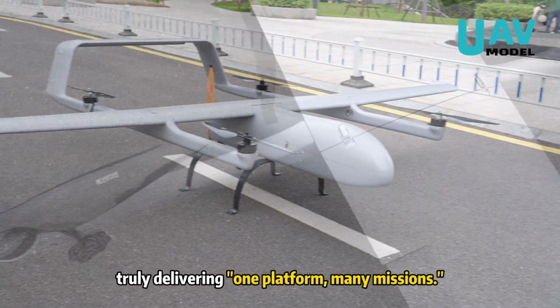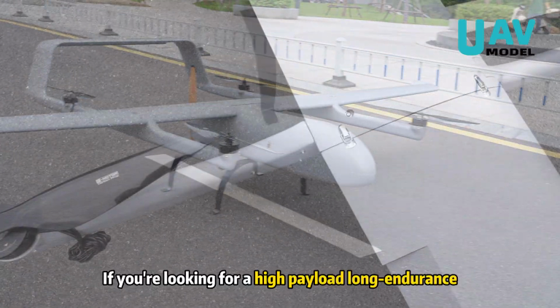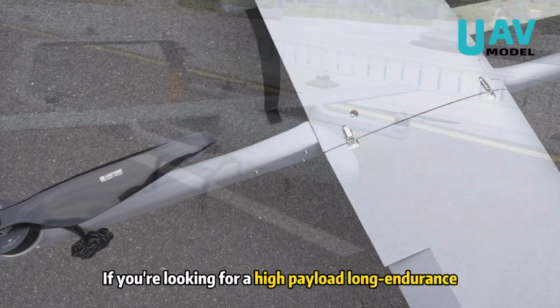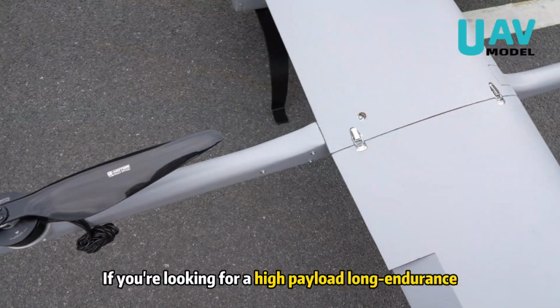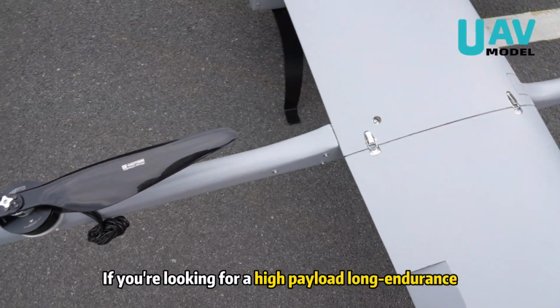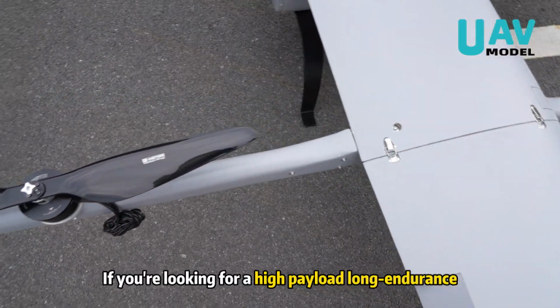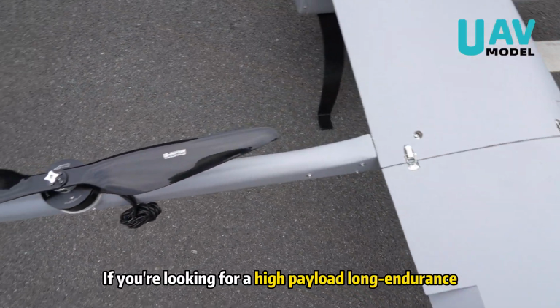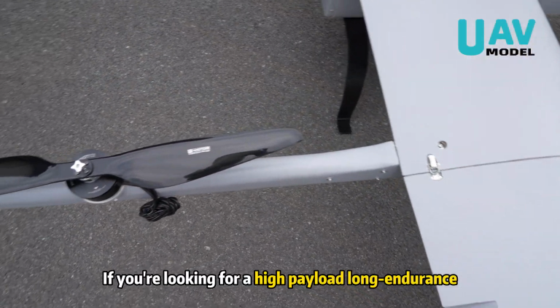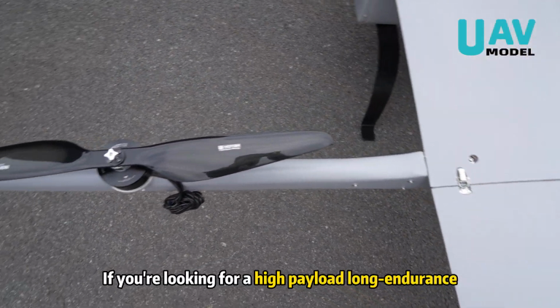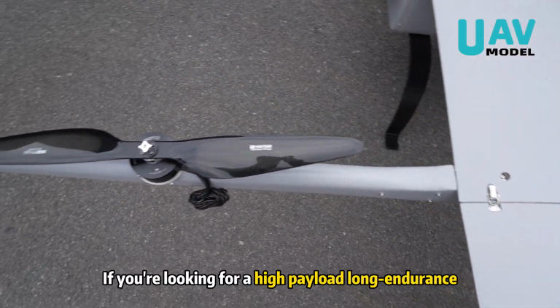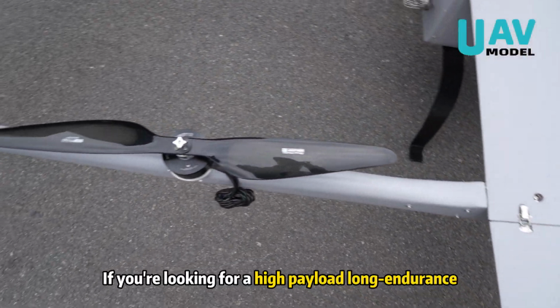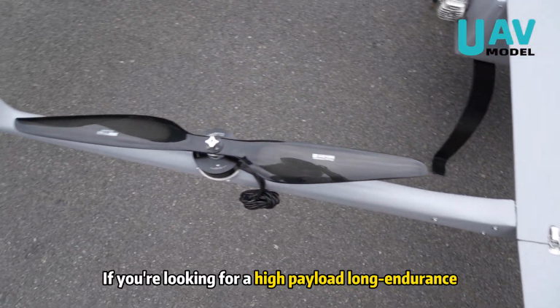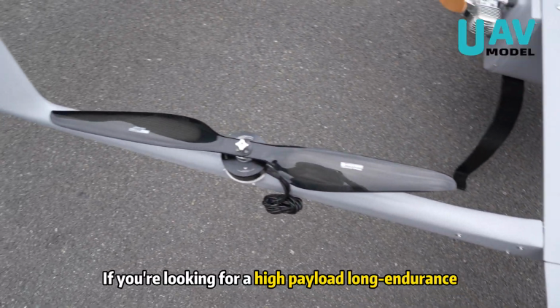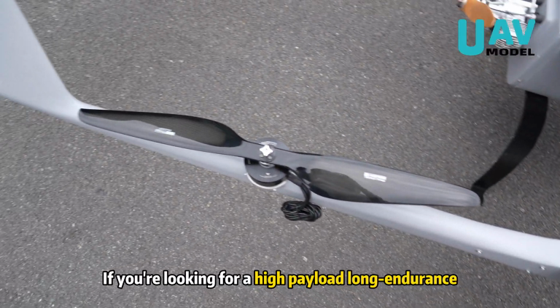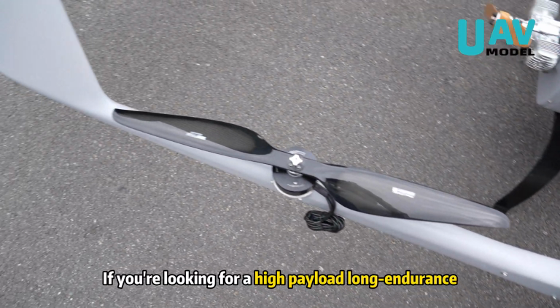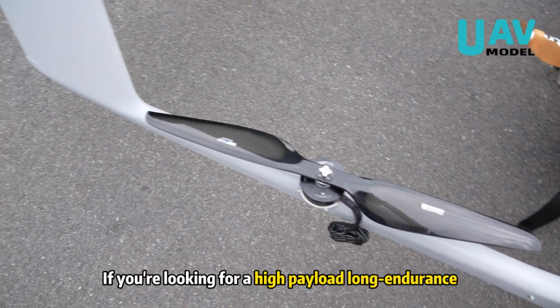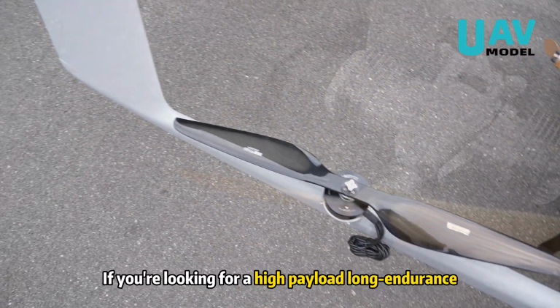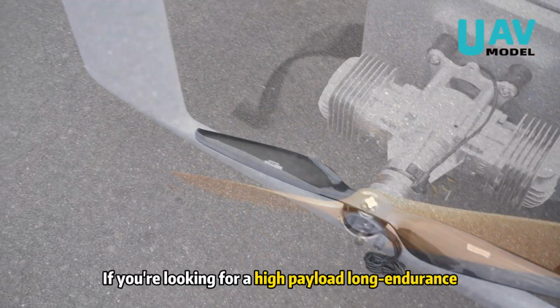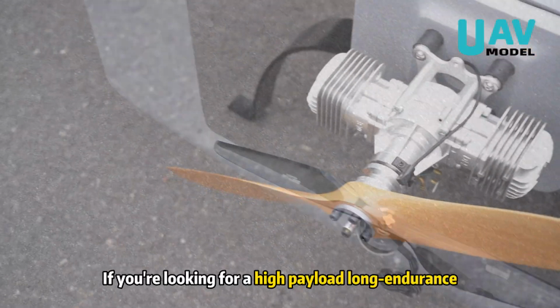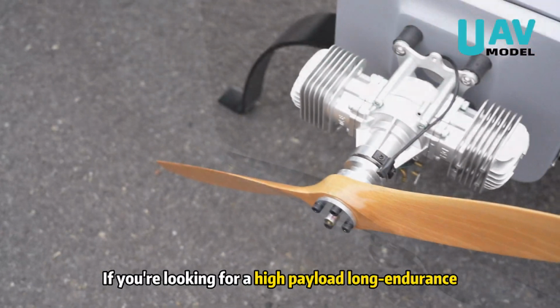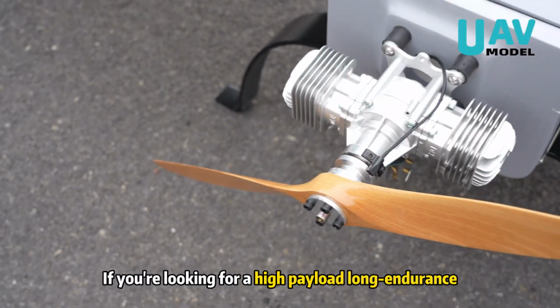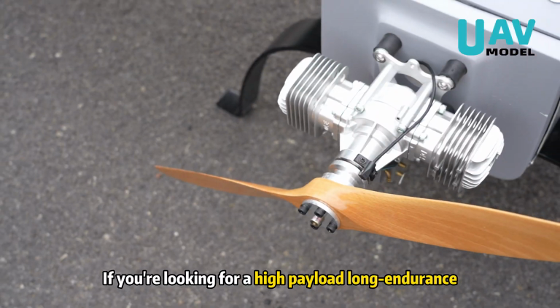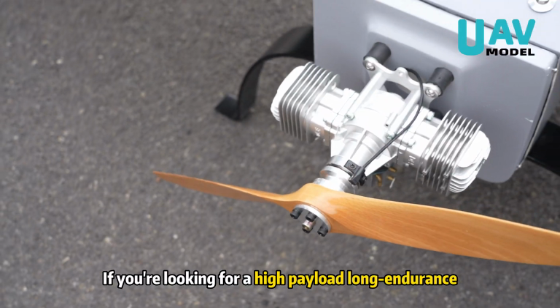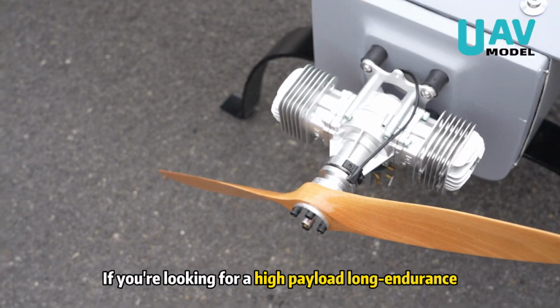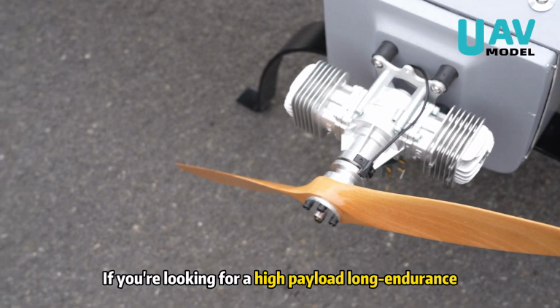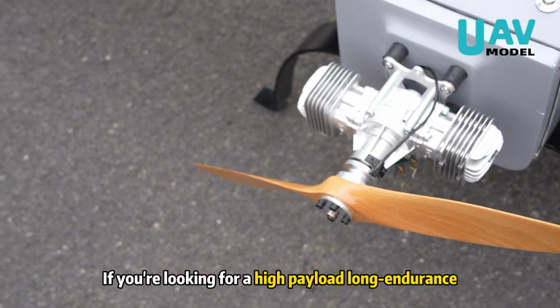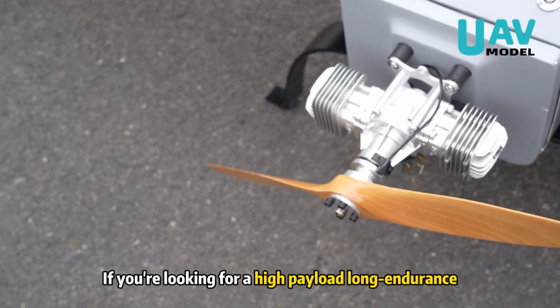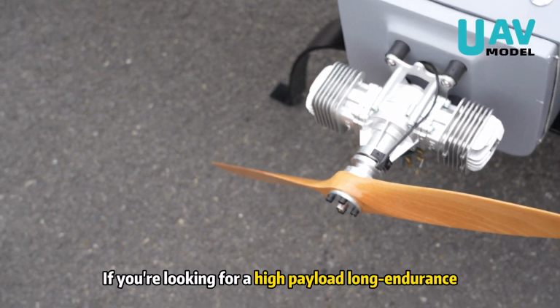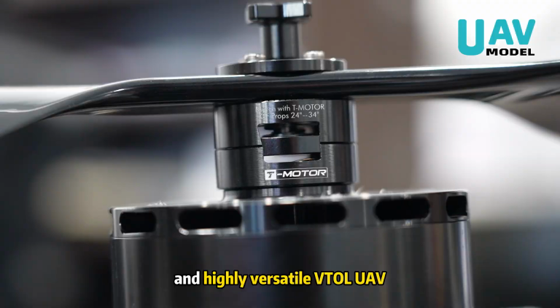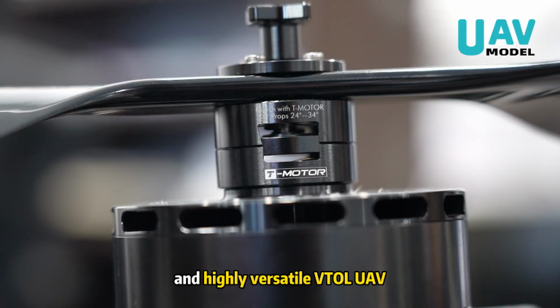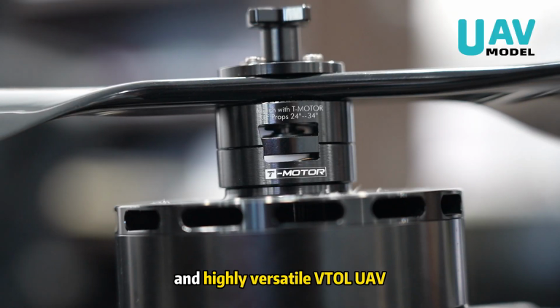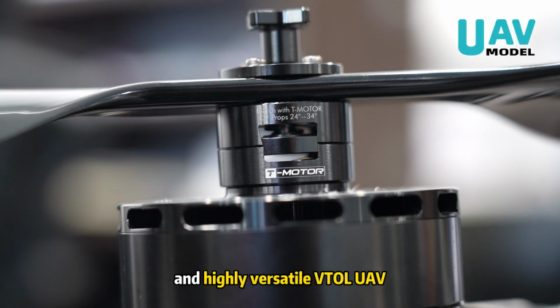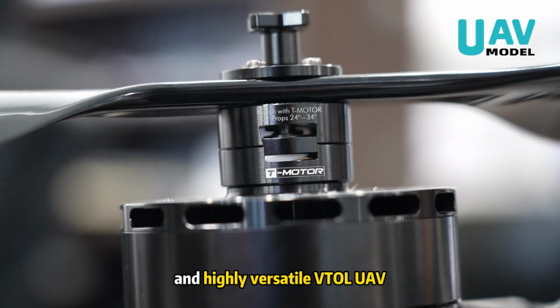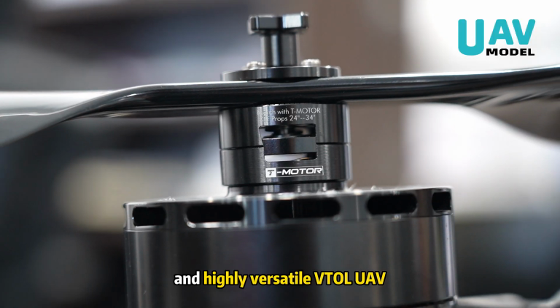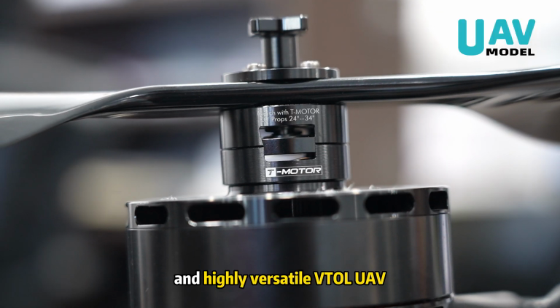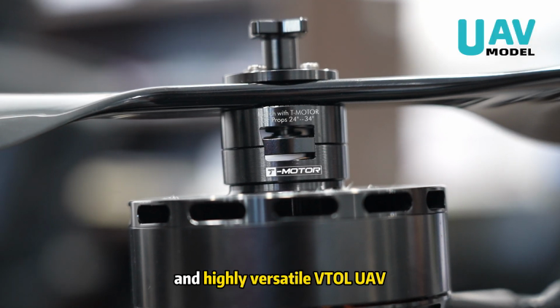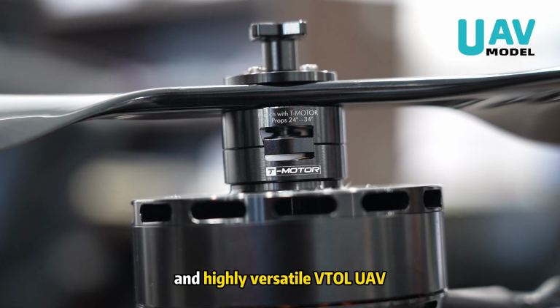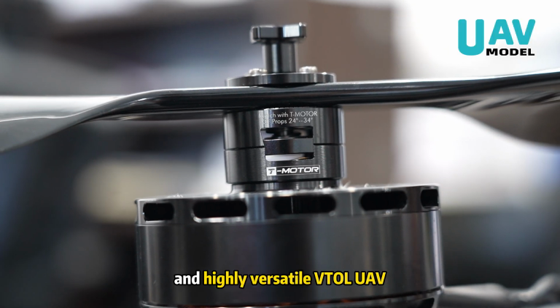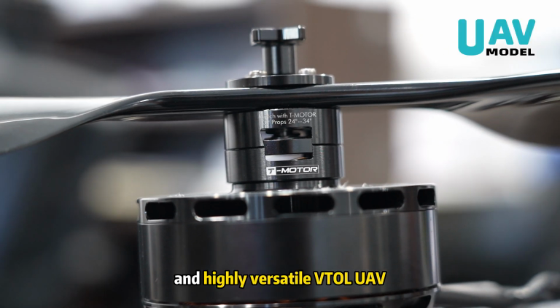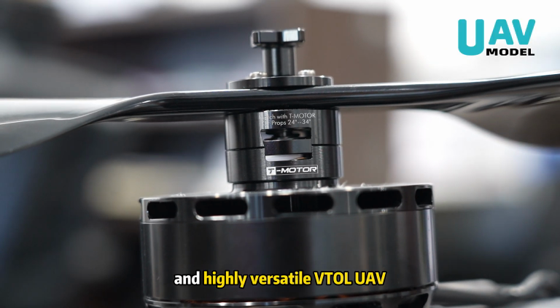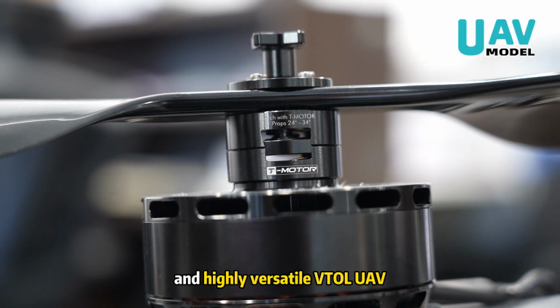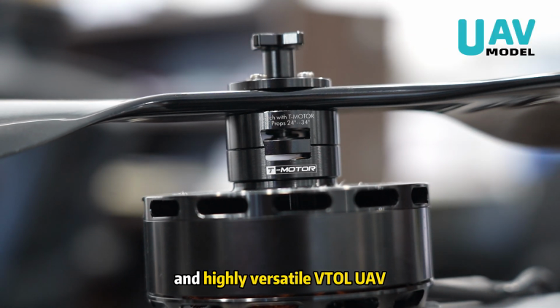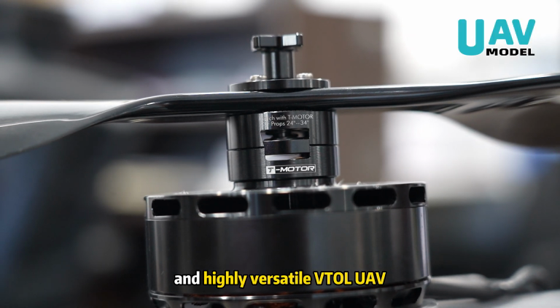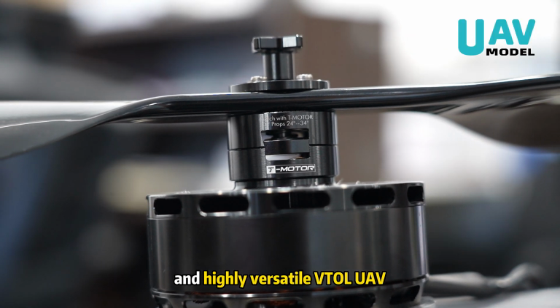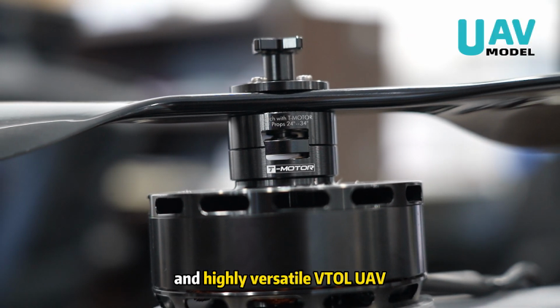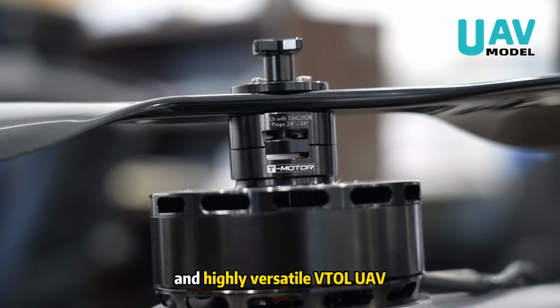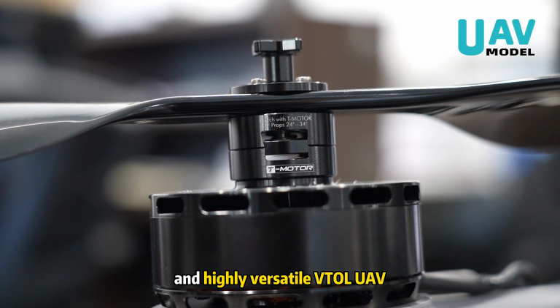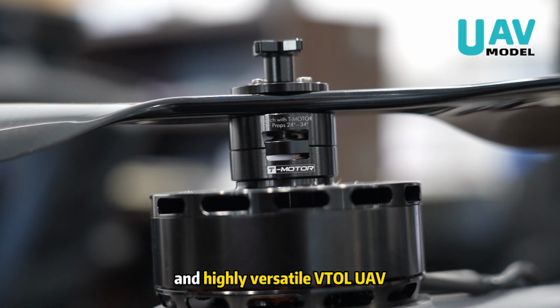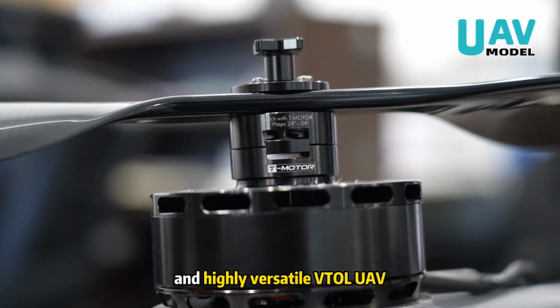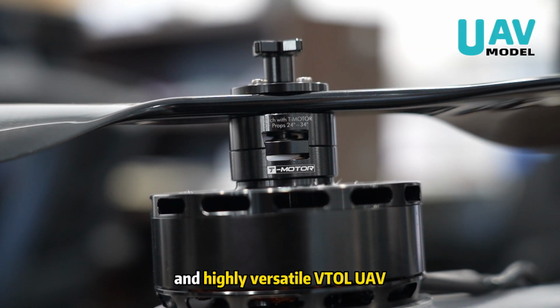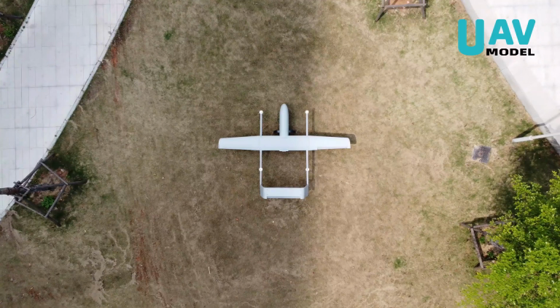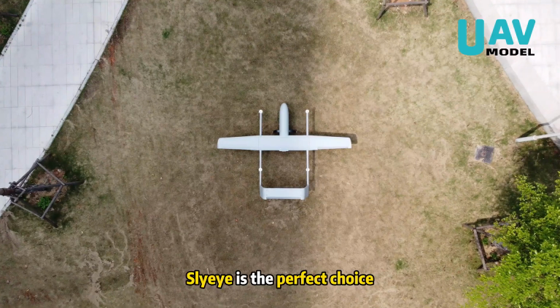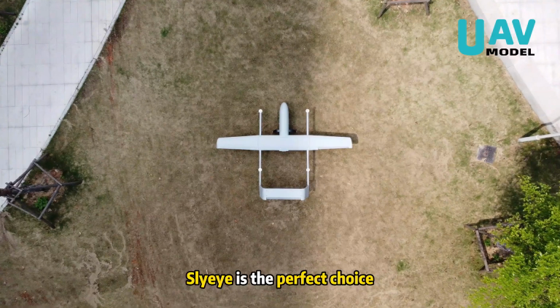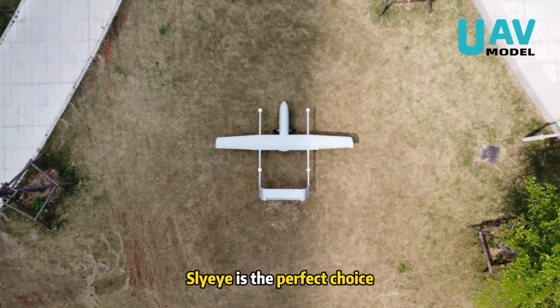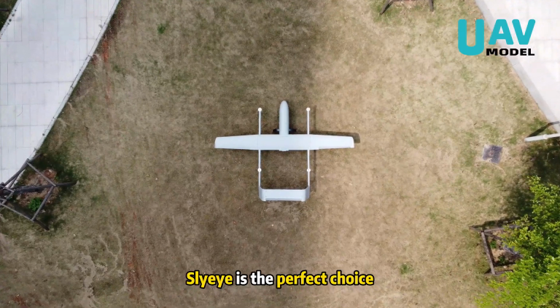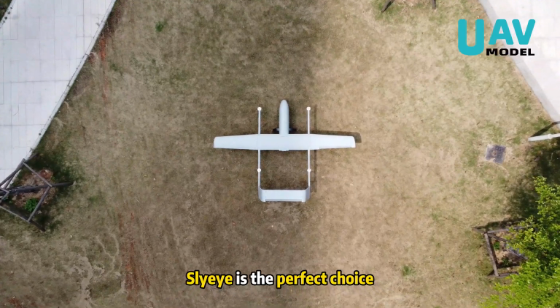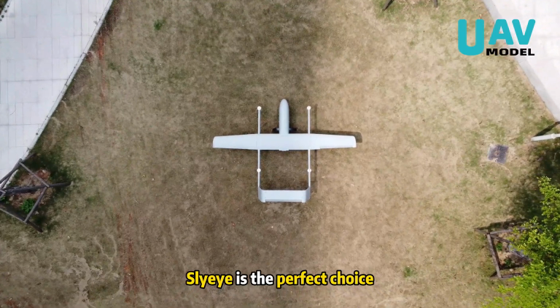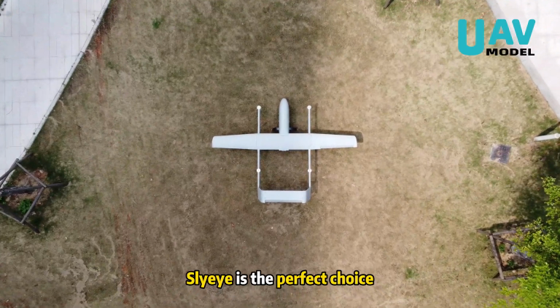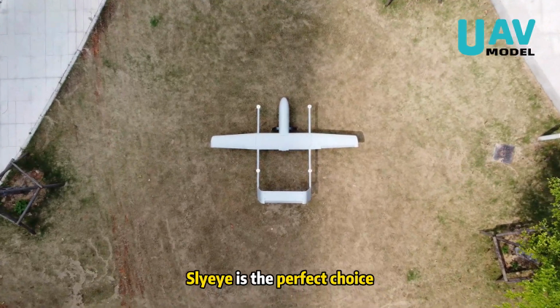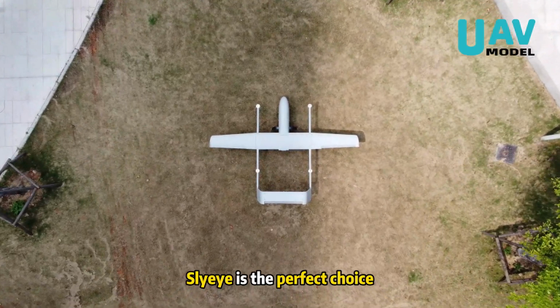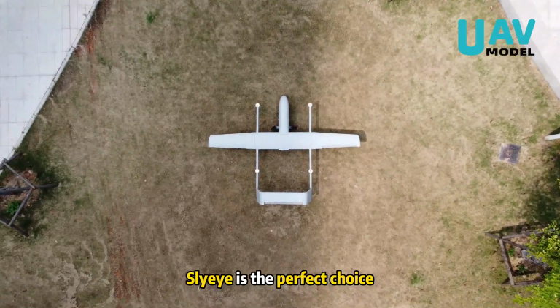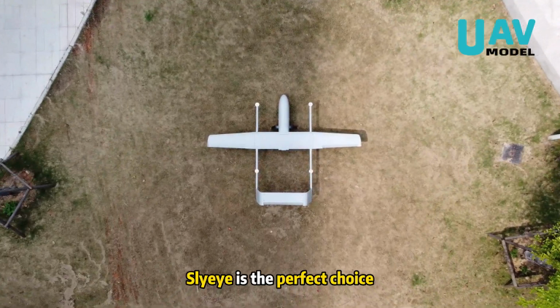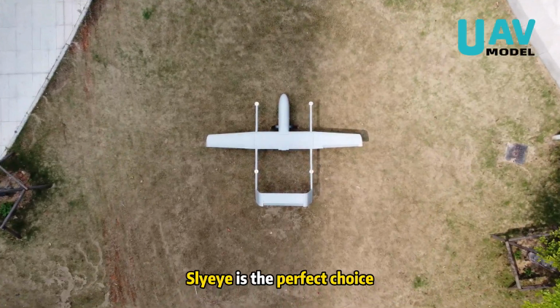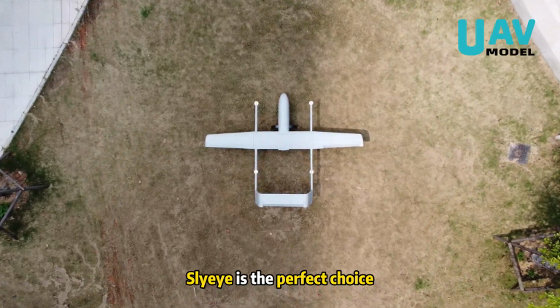If you're looking for a high payload, long endurance, and highly versatile VTOL UAV, Sky-Eye is the perfect choice.